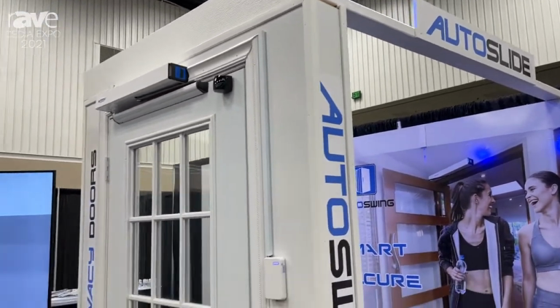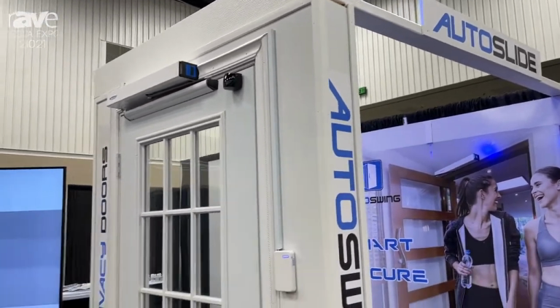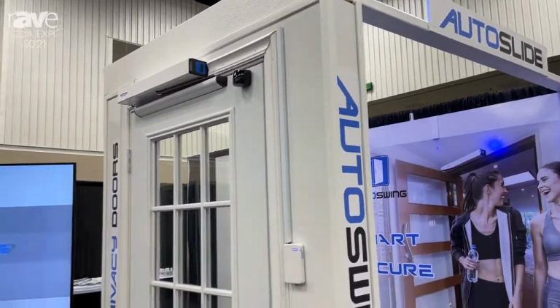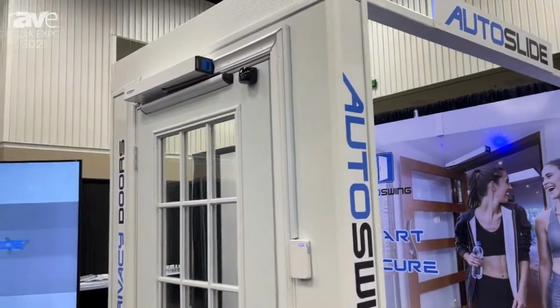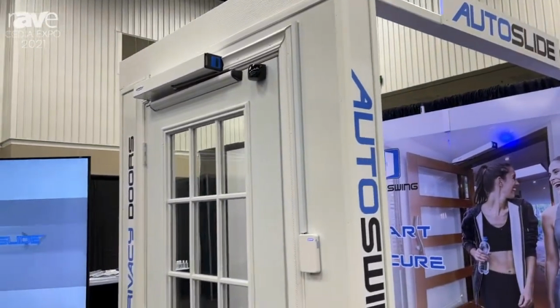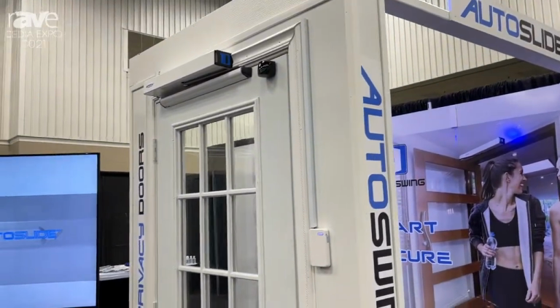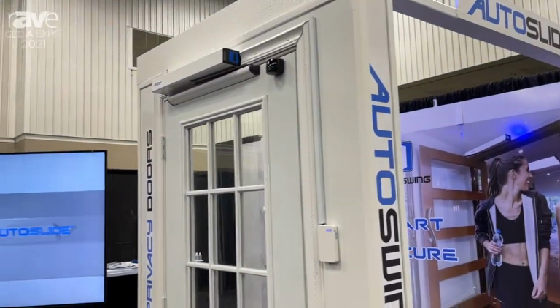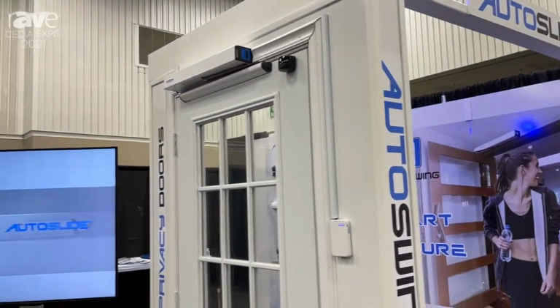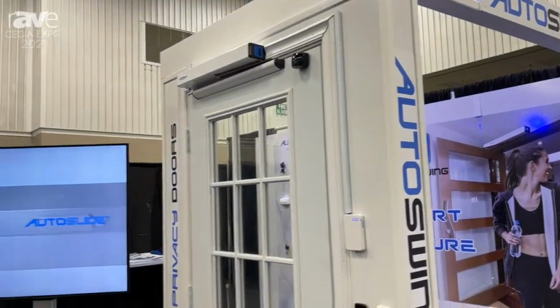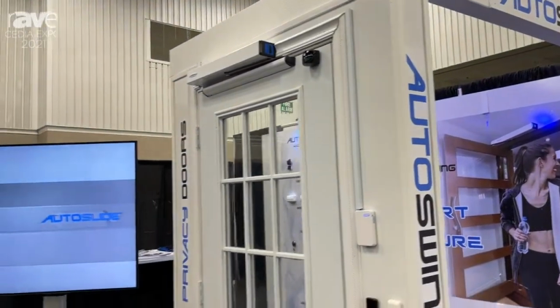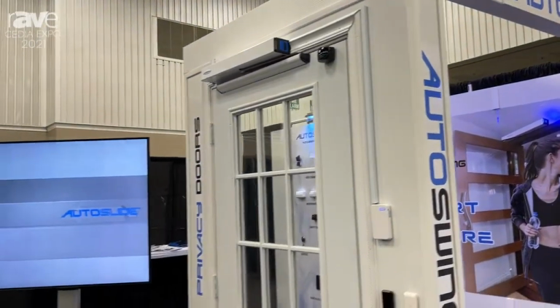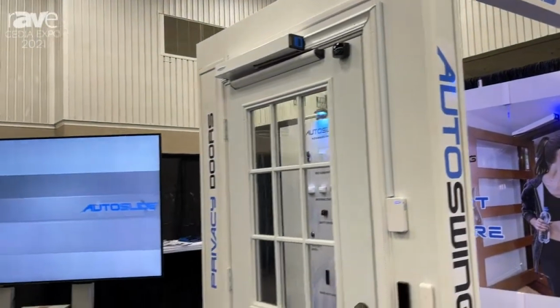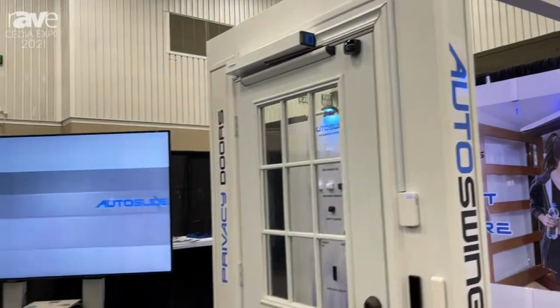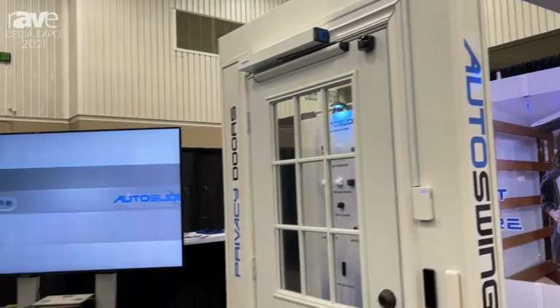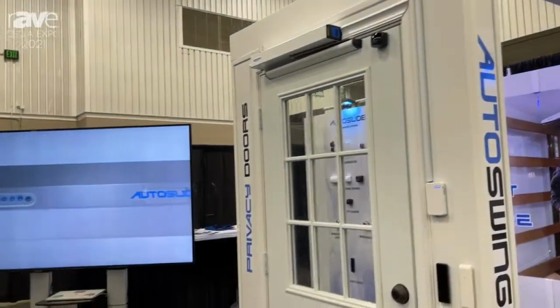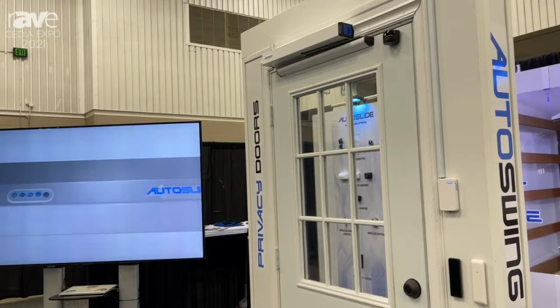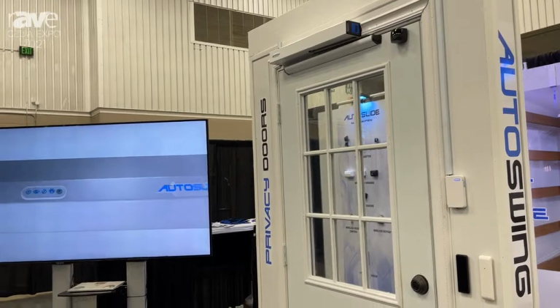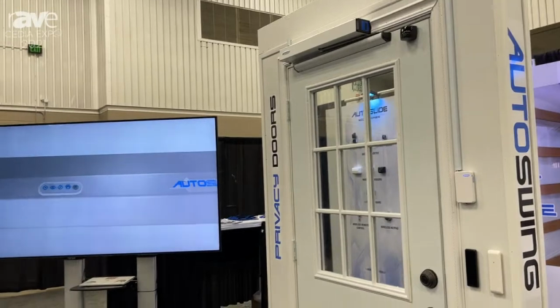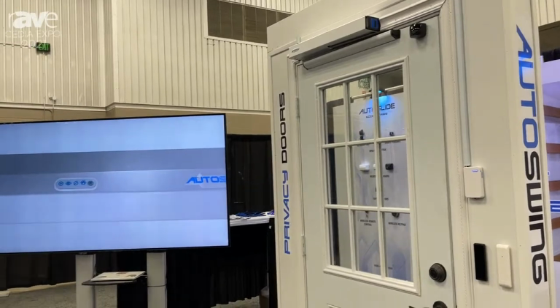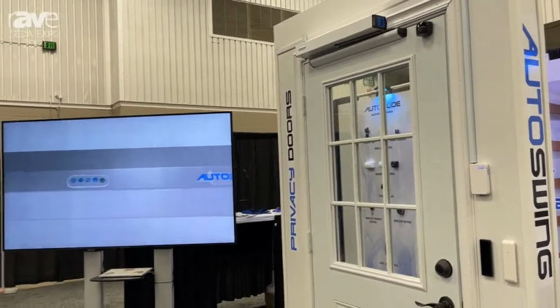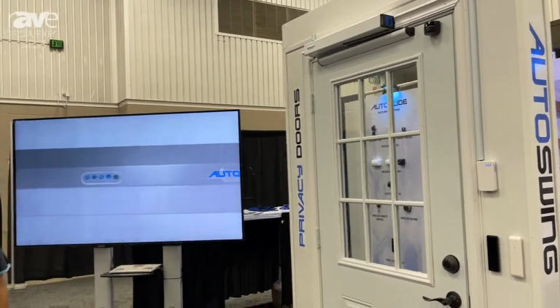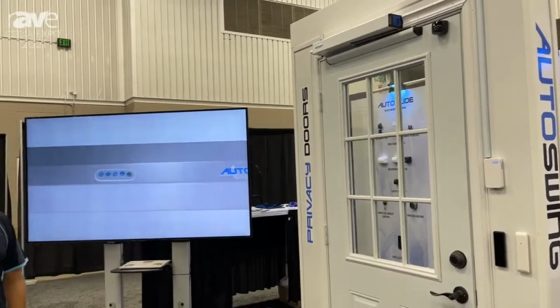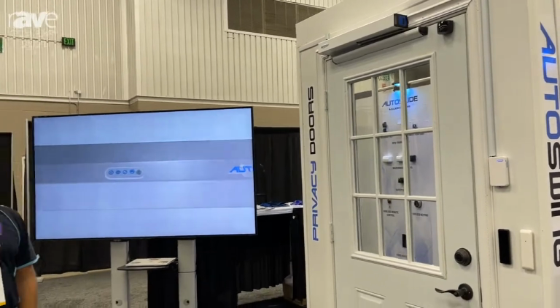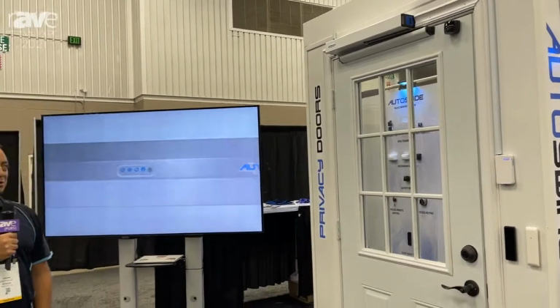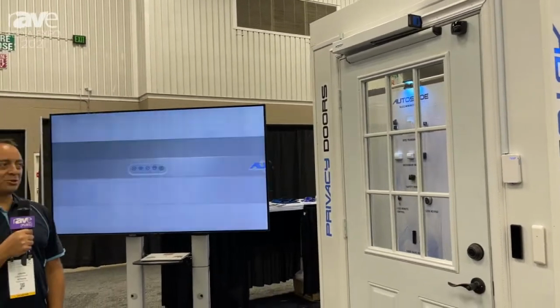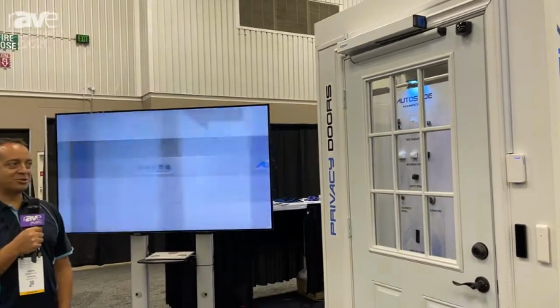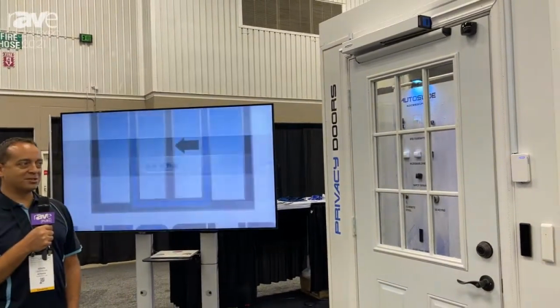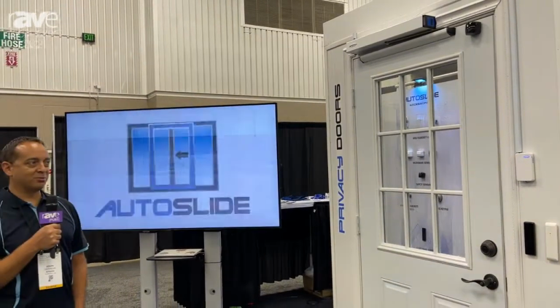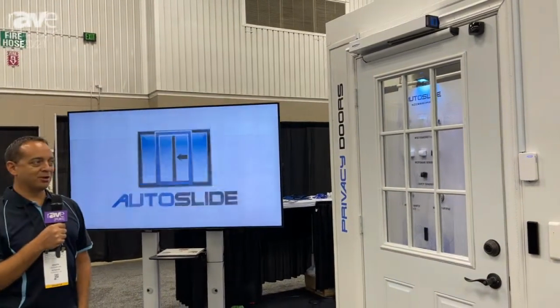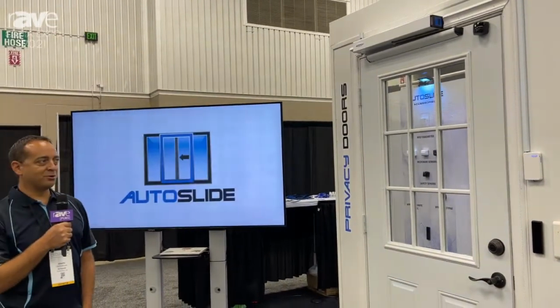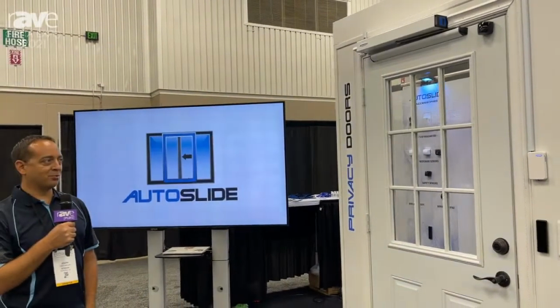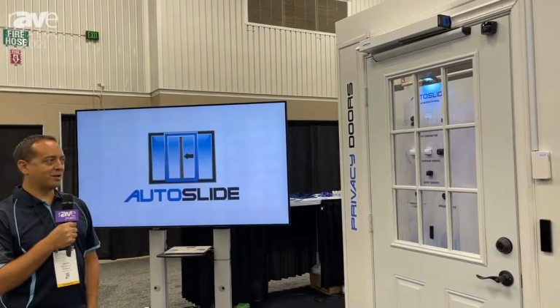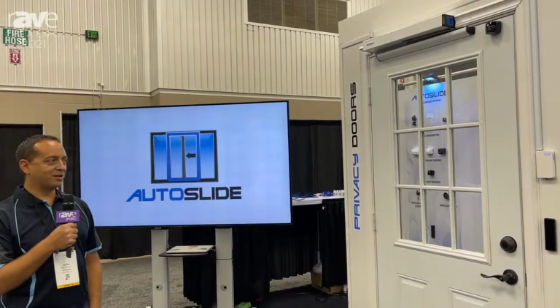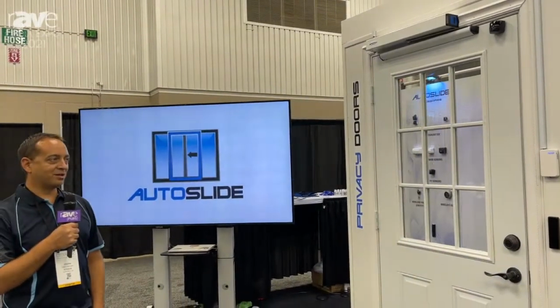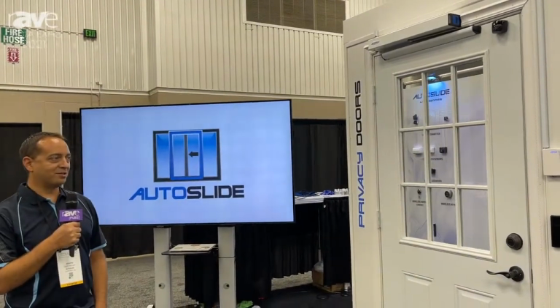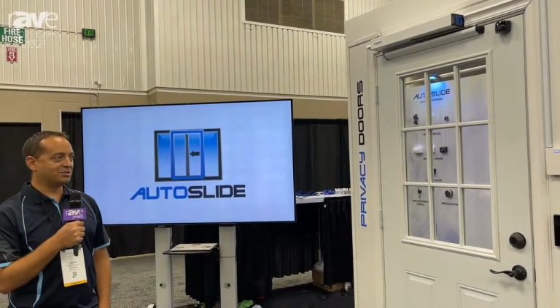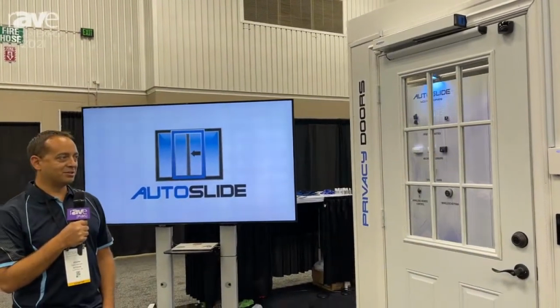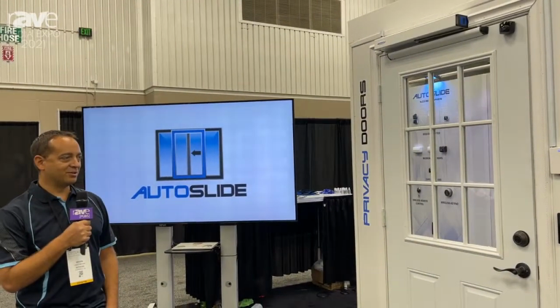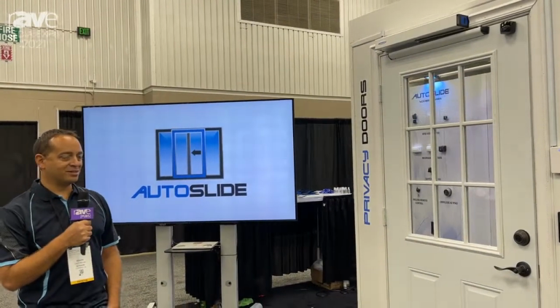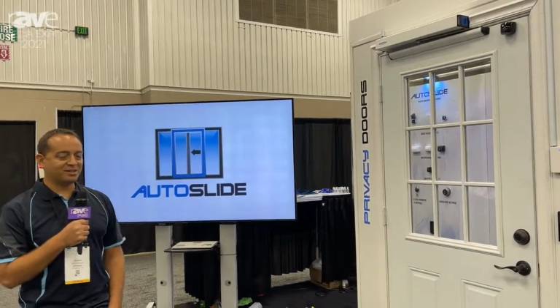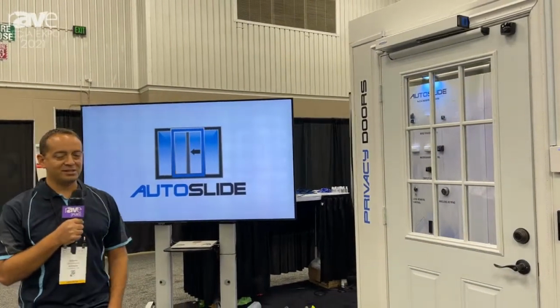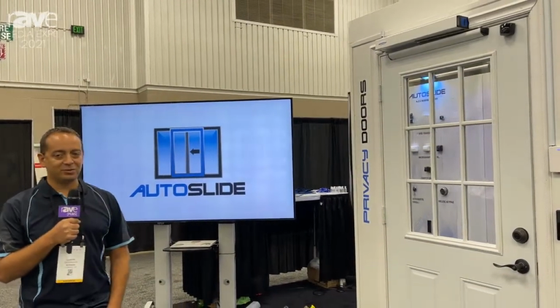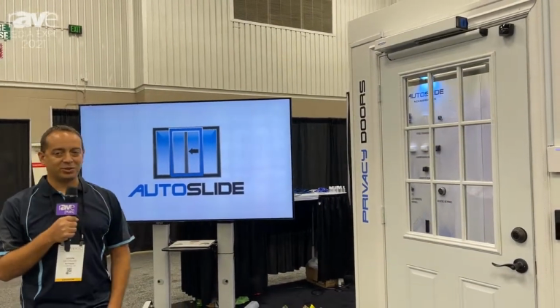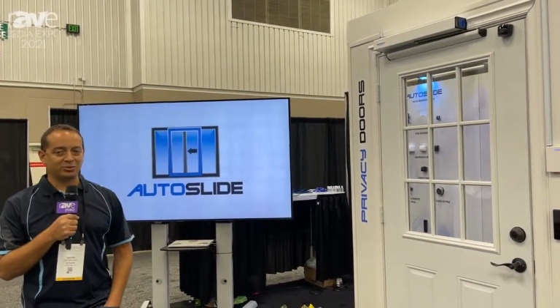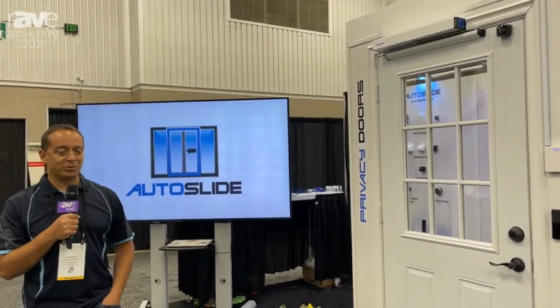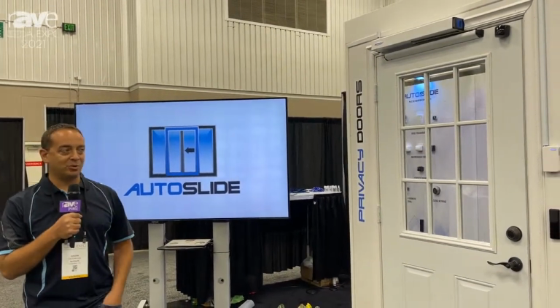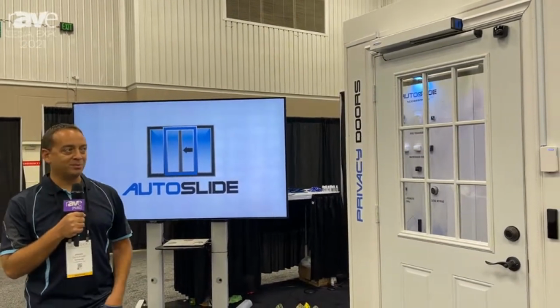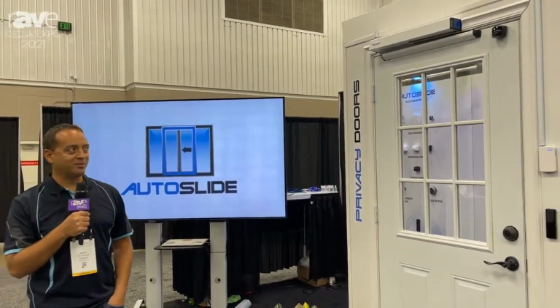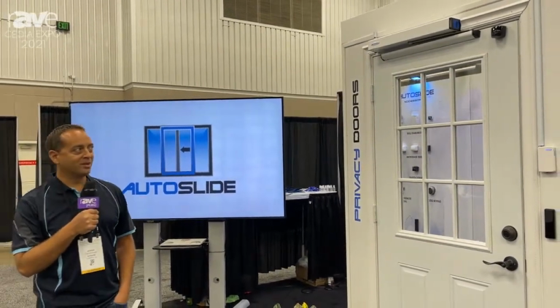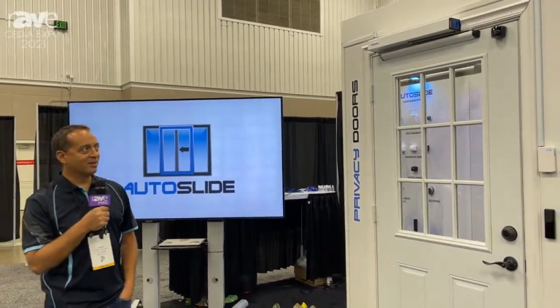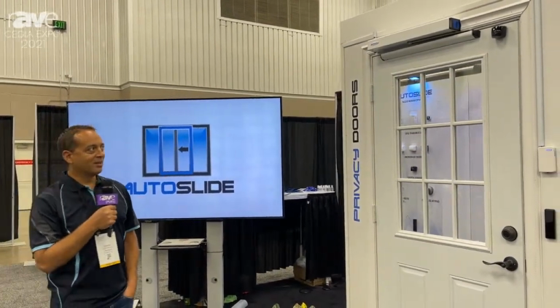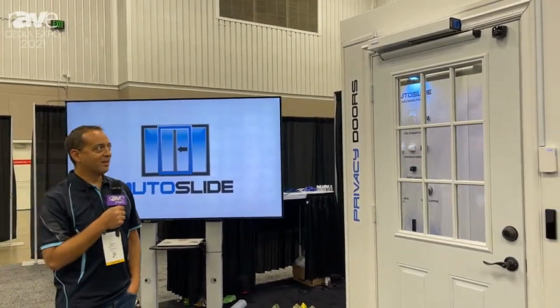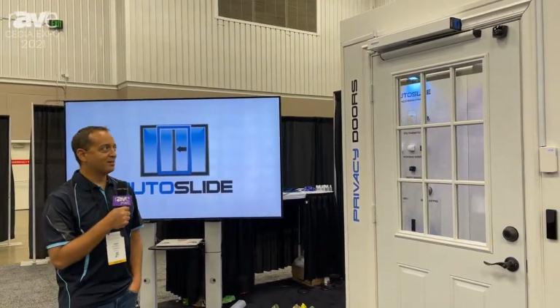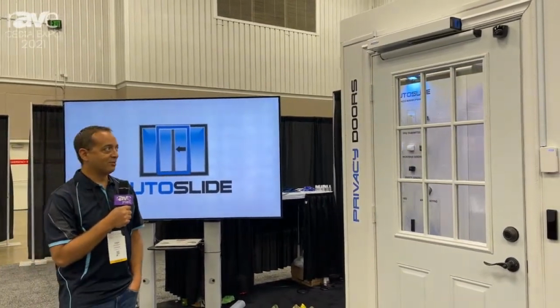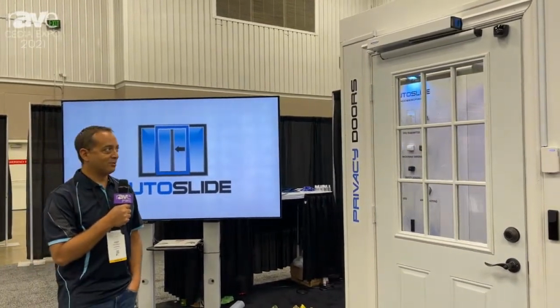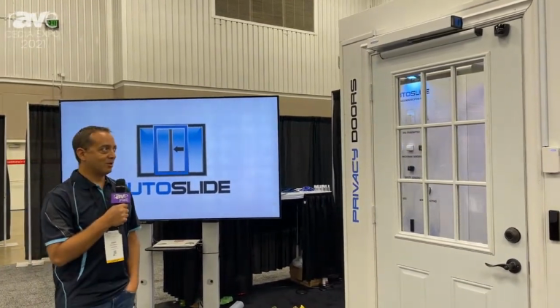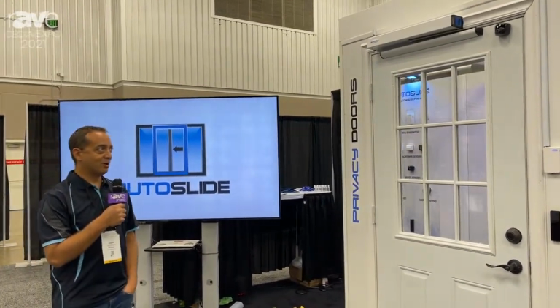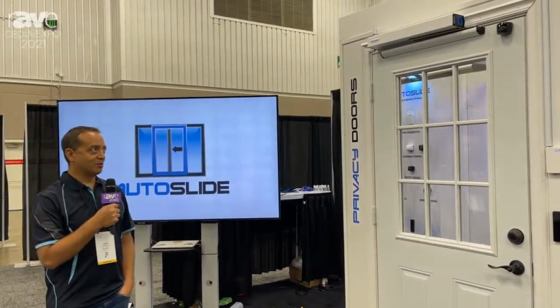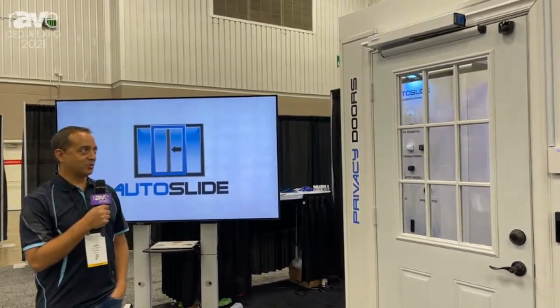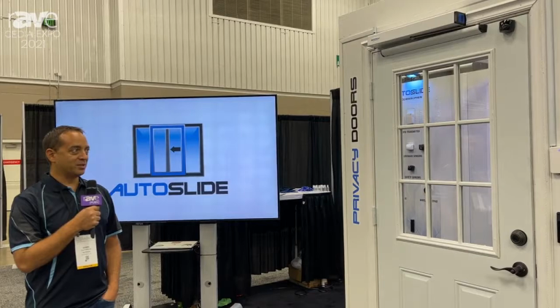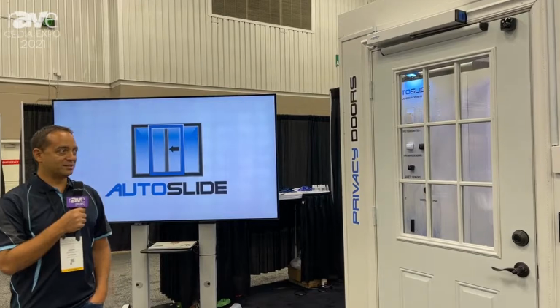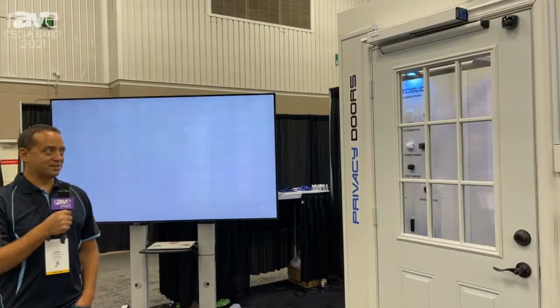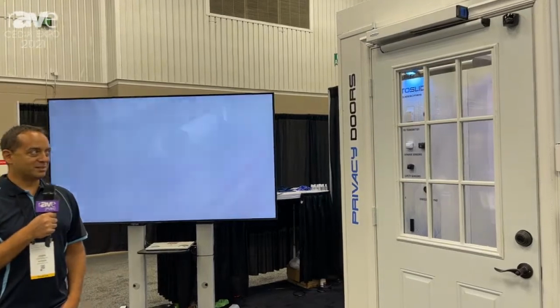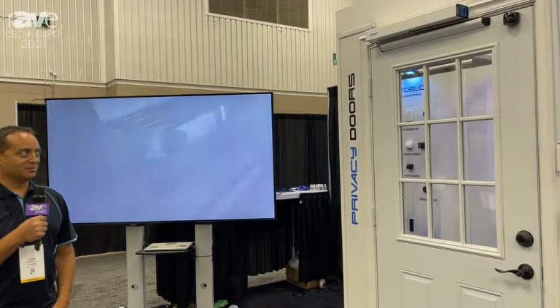Hi, this is Joseph with AutoSlide. We're introducing a brand new product here this year at CD 2021. It's our new AutoSwing system.